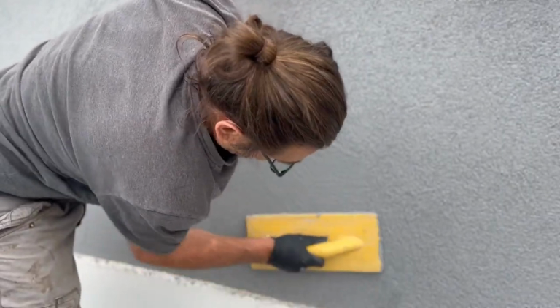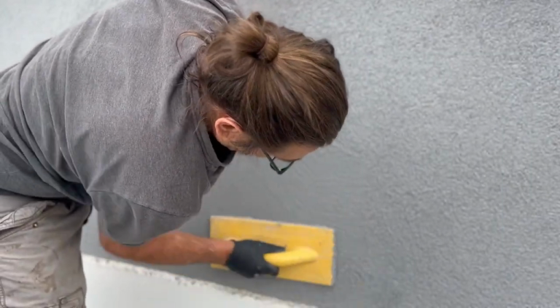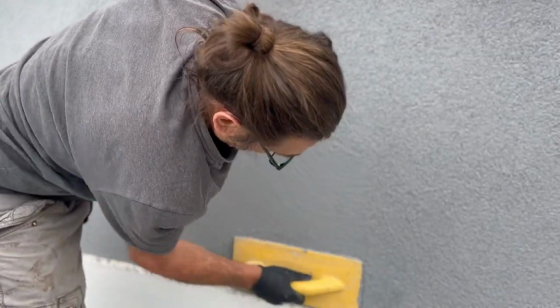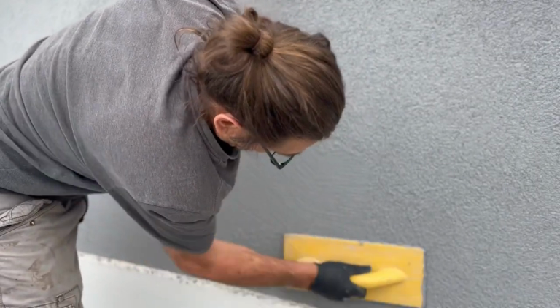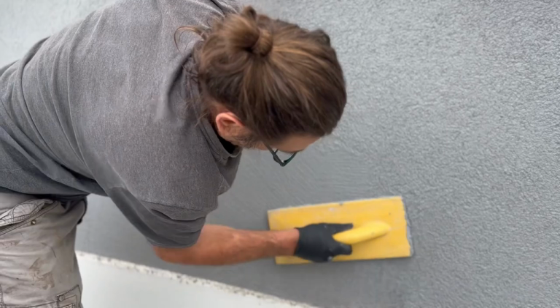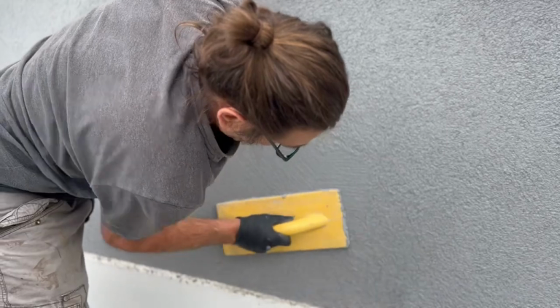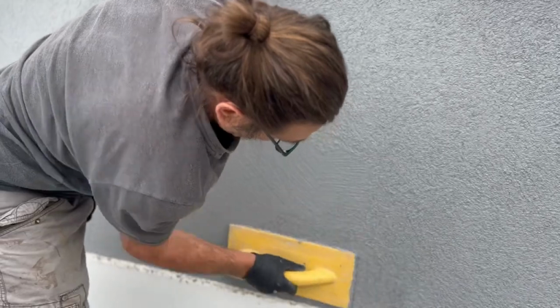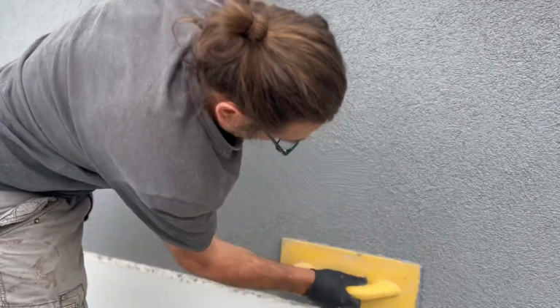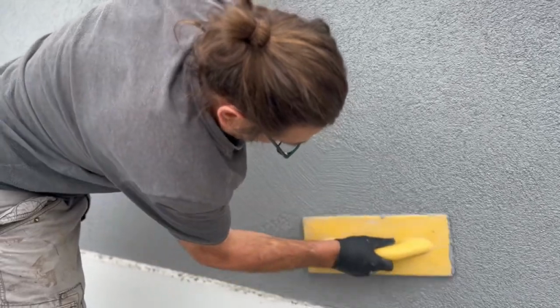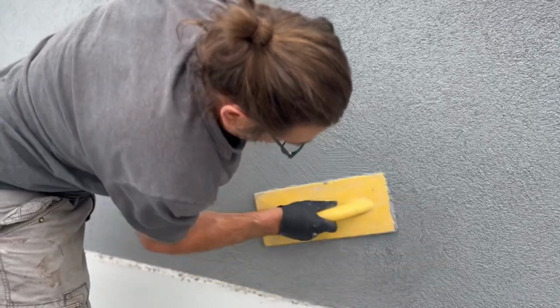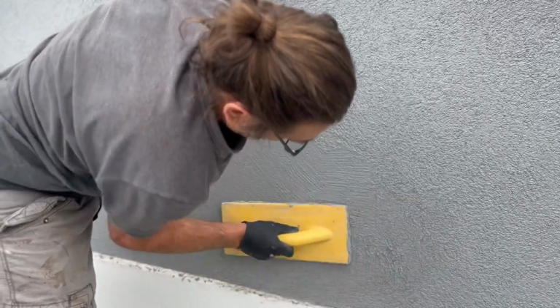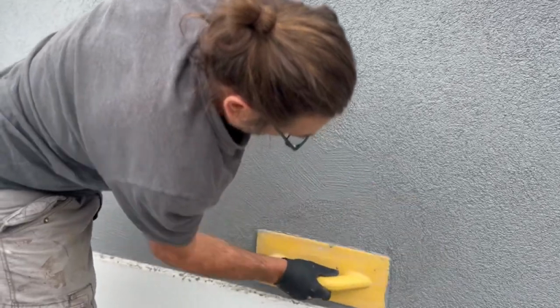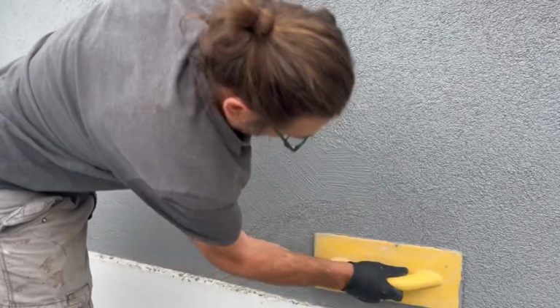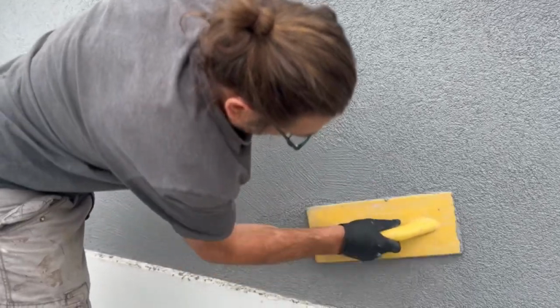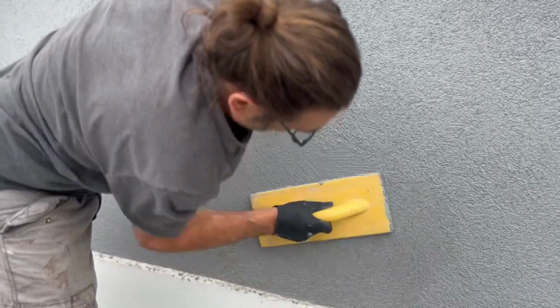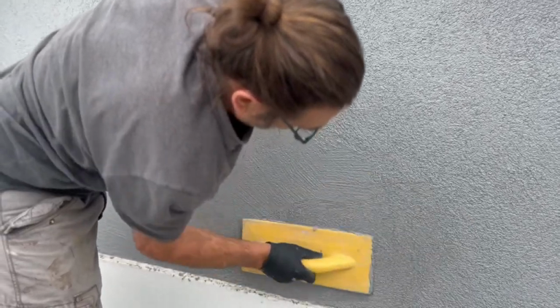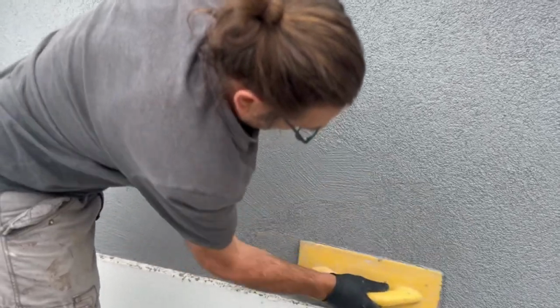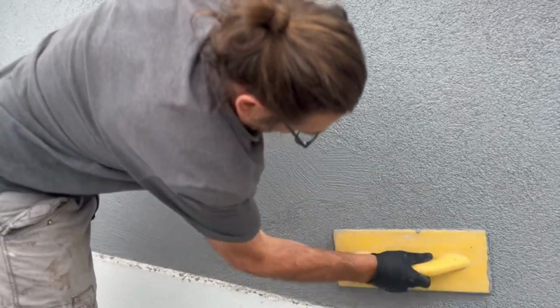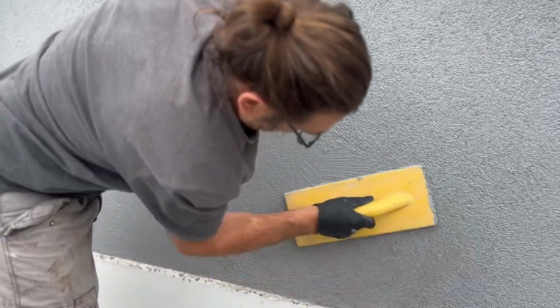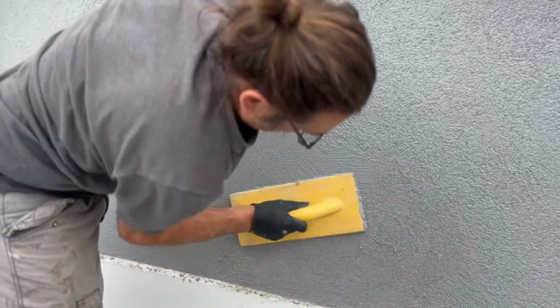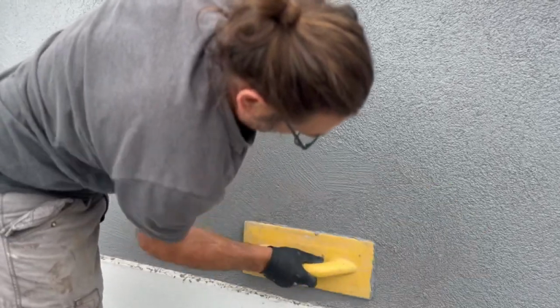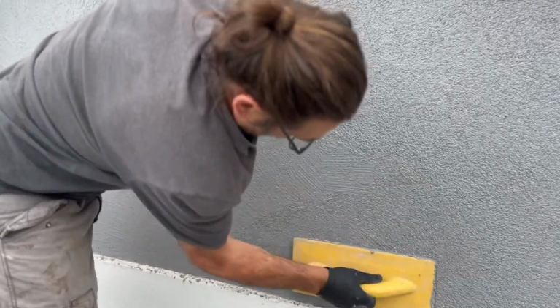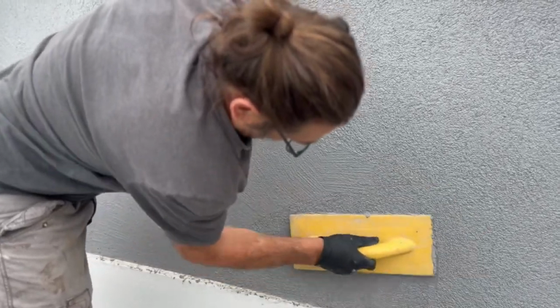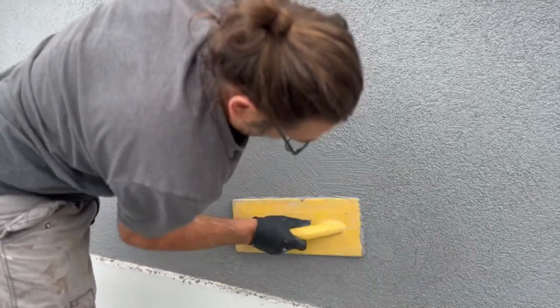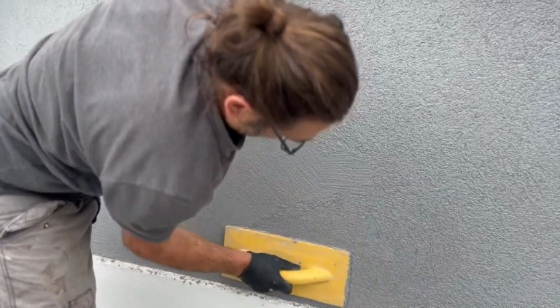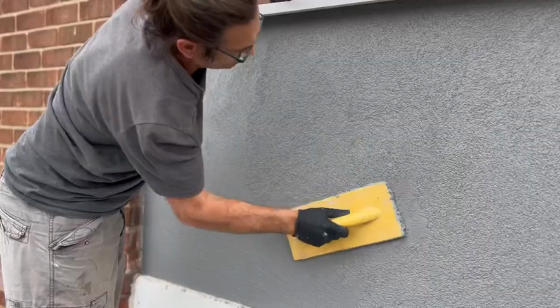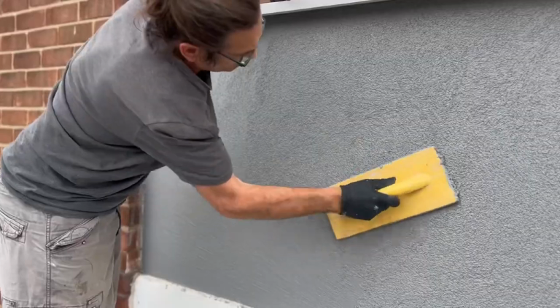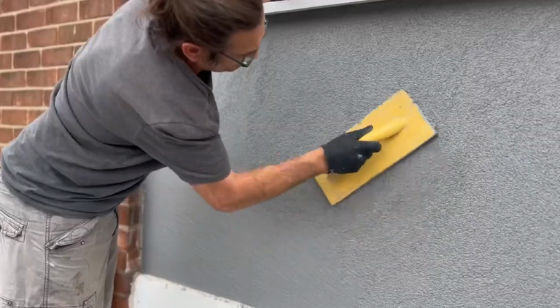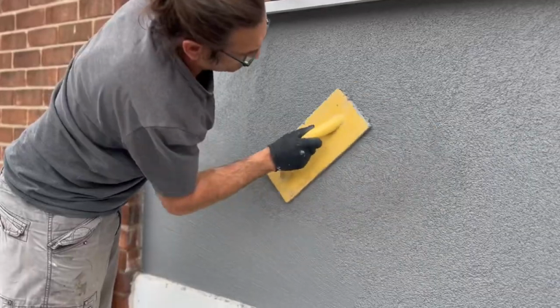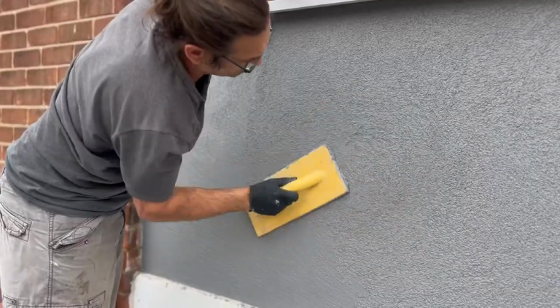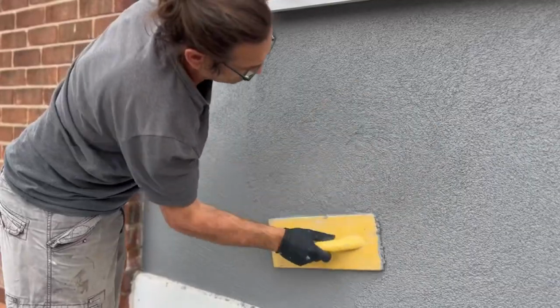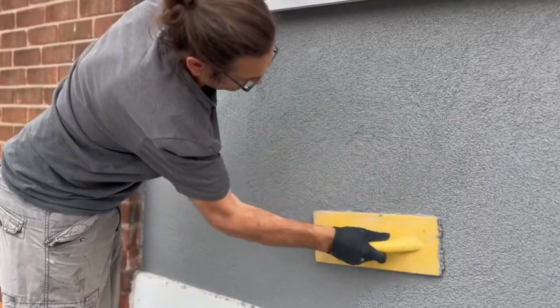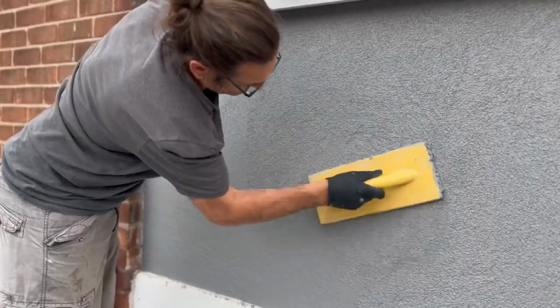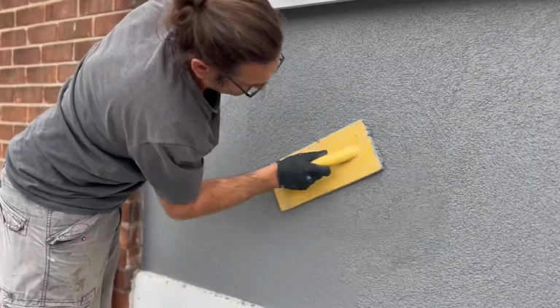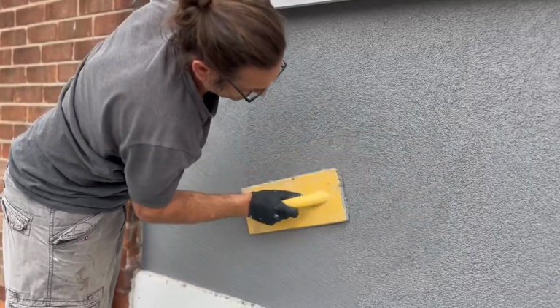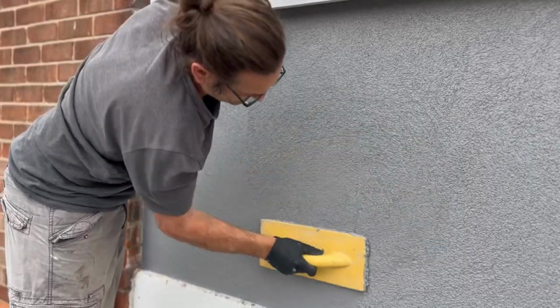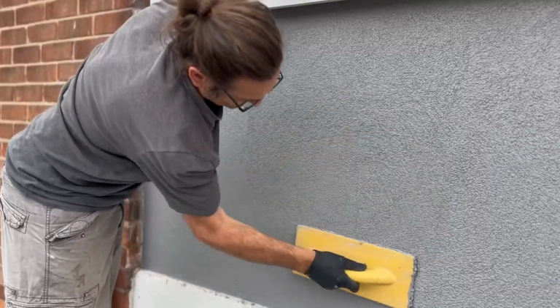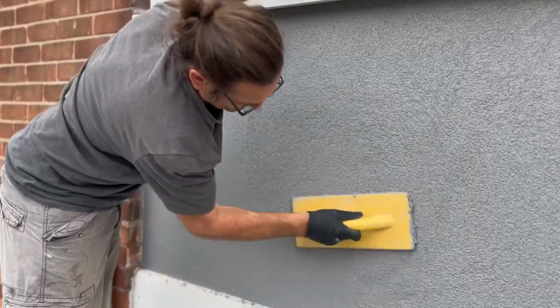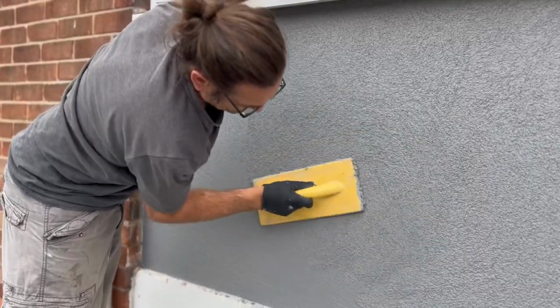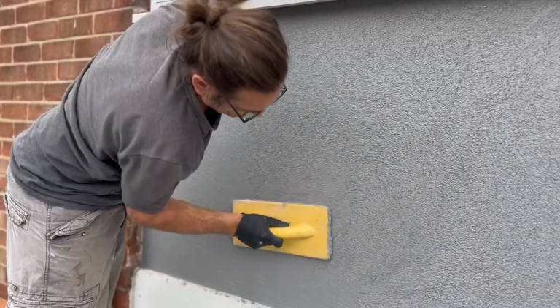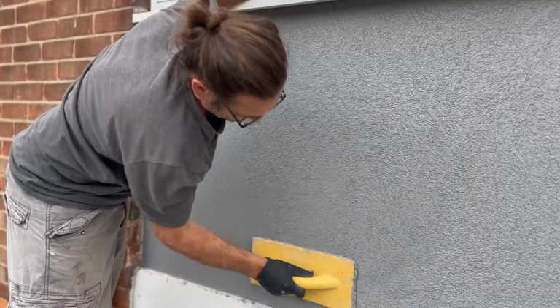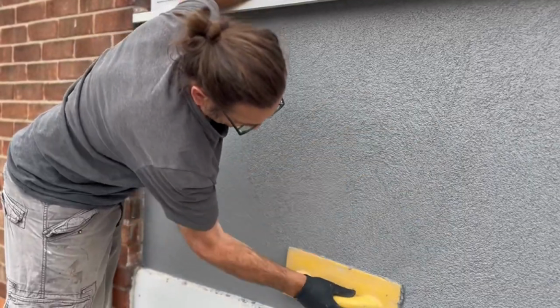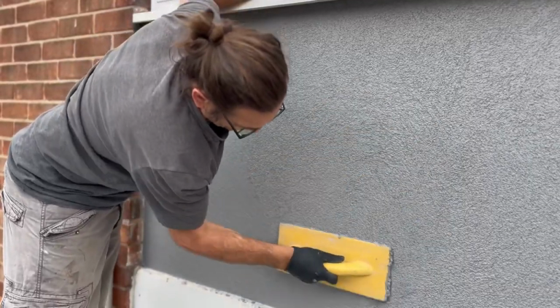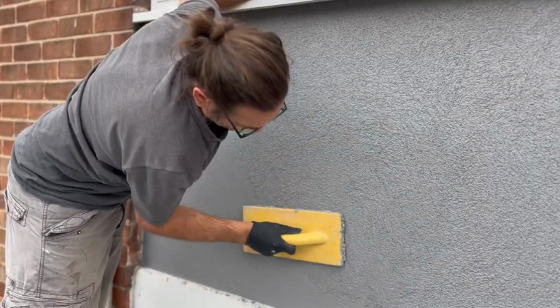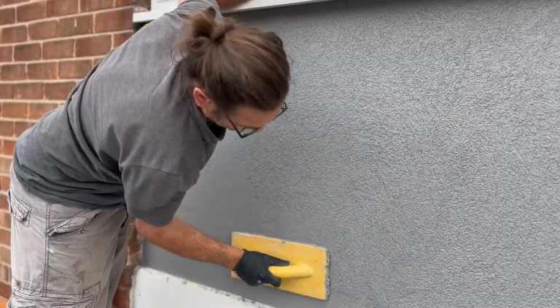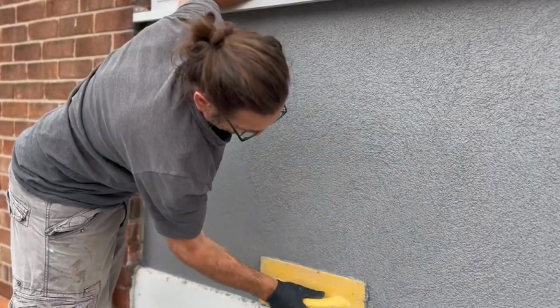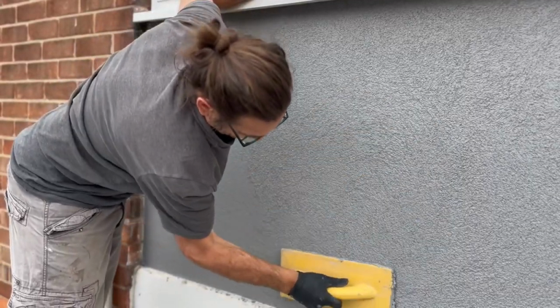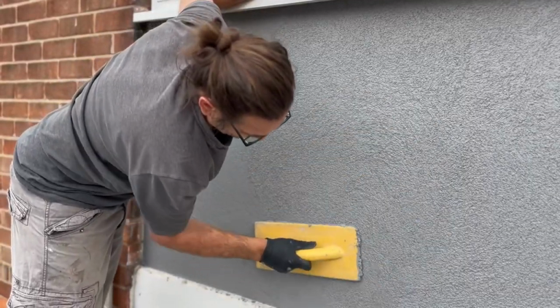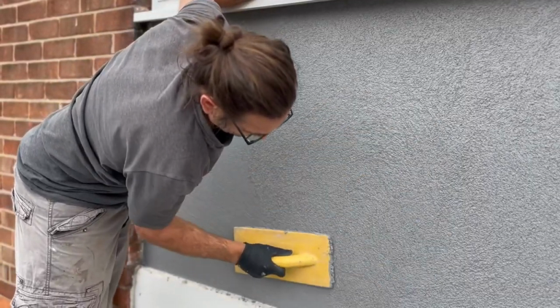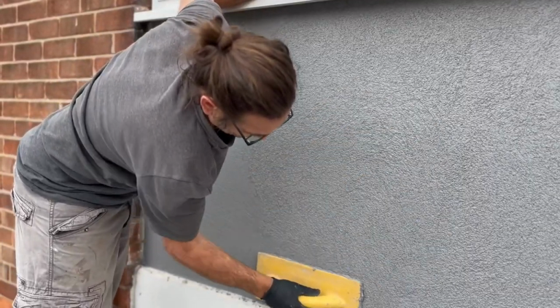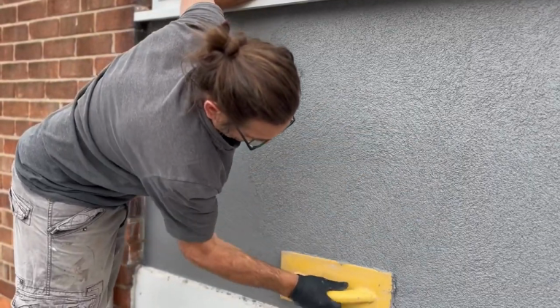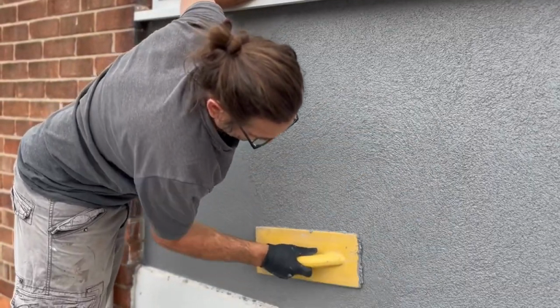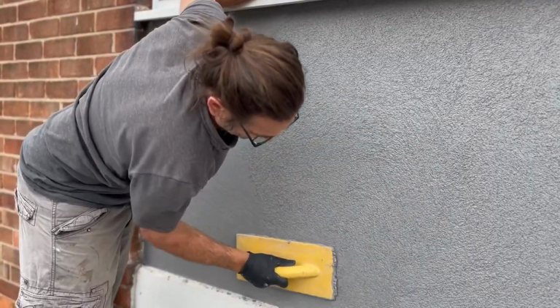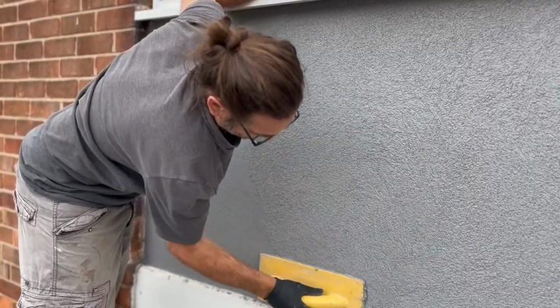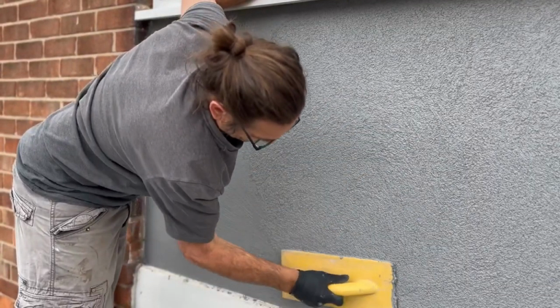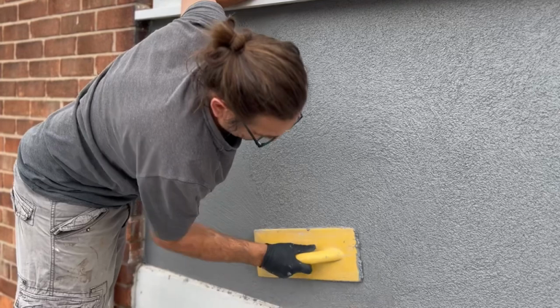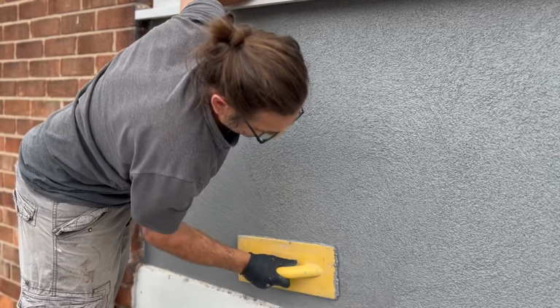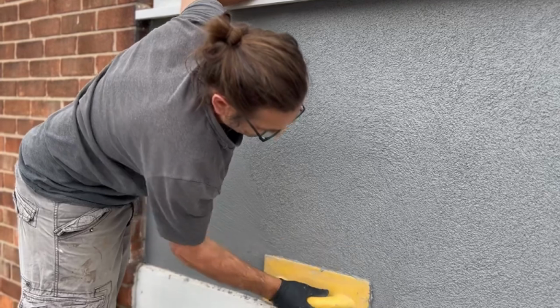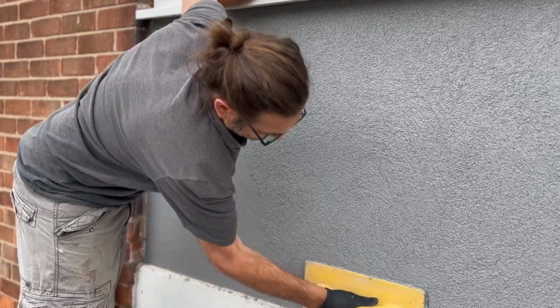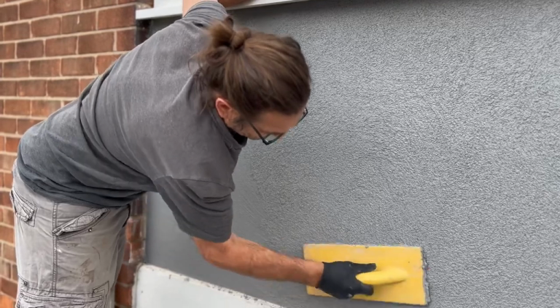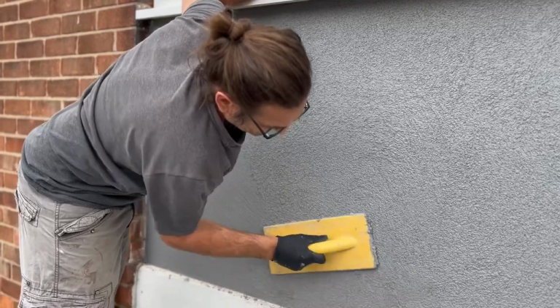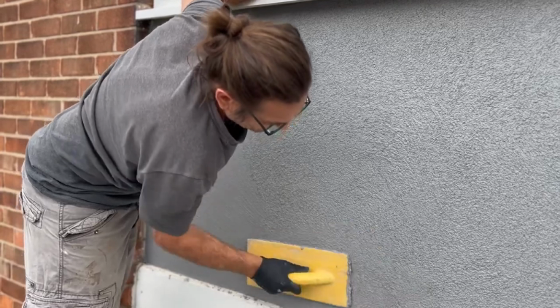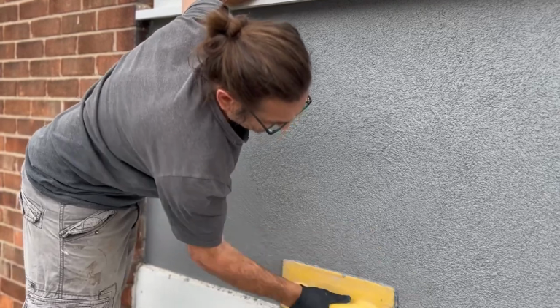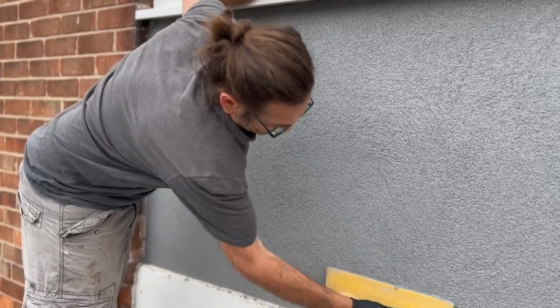Some people like smooth render — I can't stand smooth render personally. This just gives it the perfect texture.